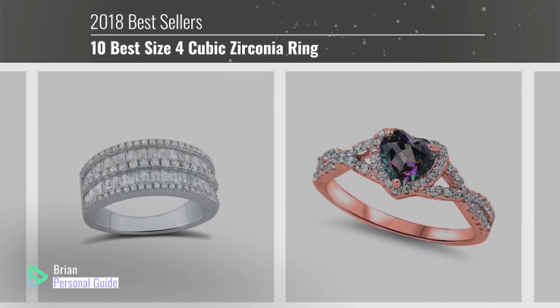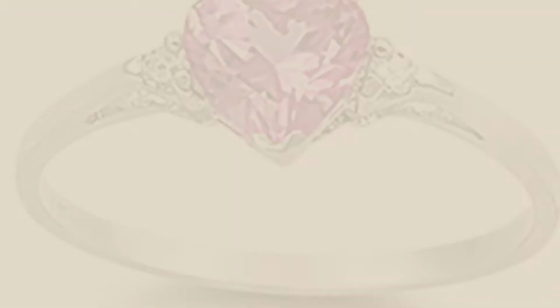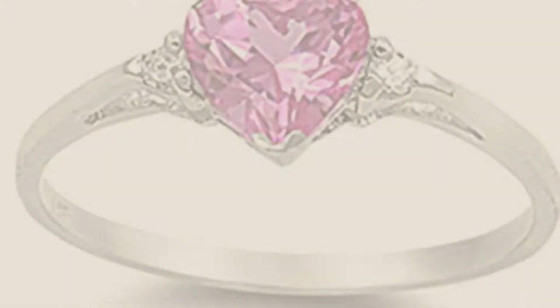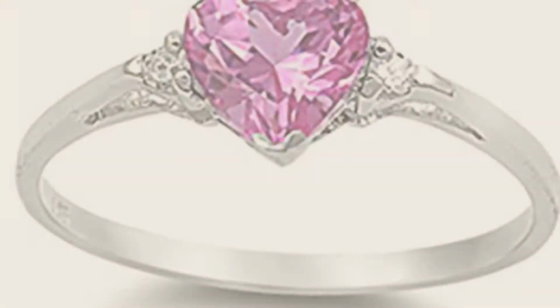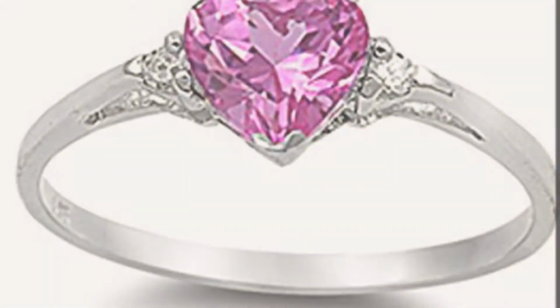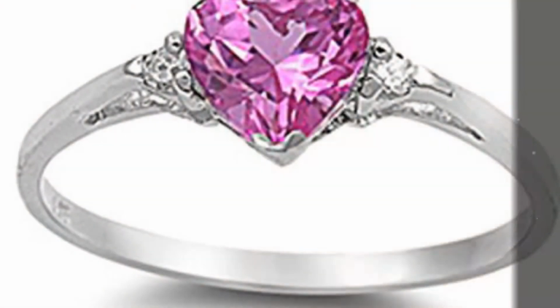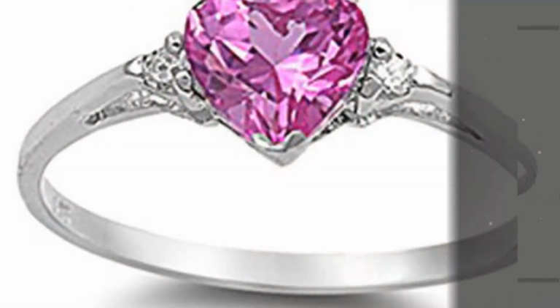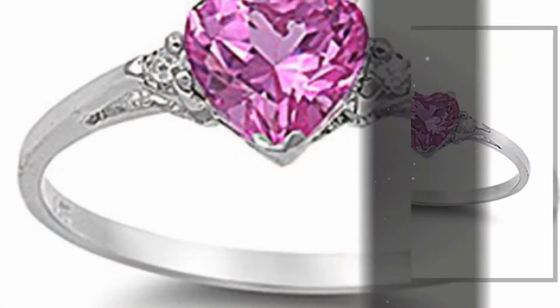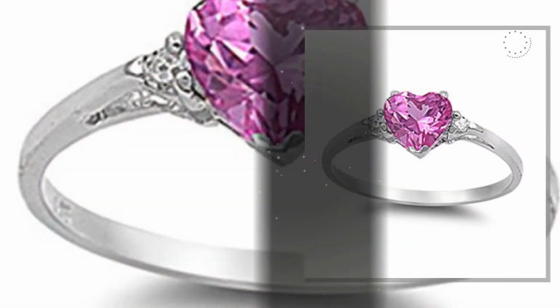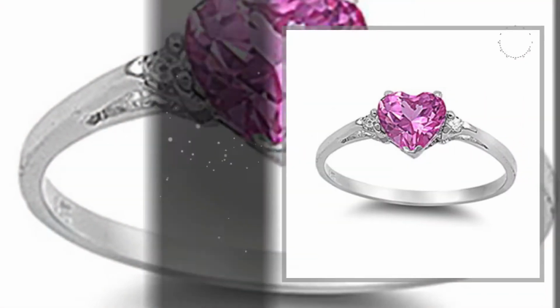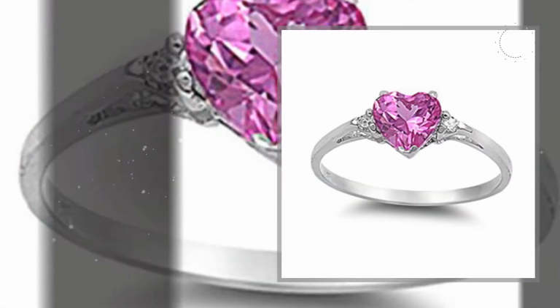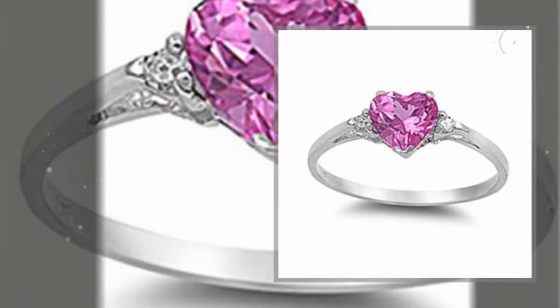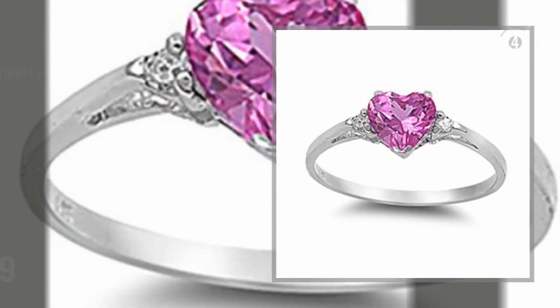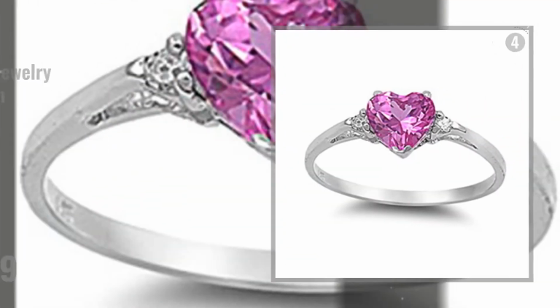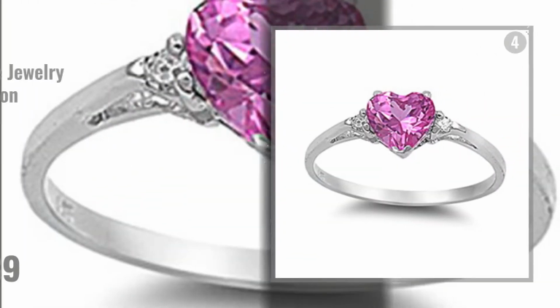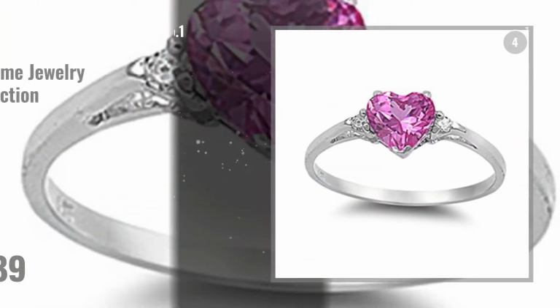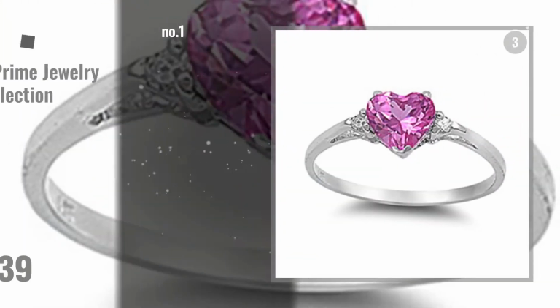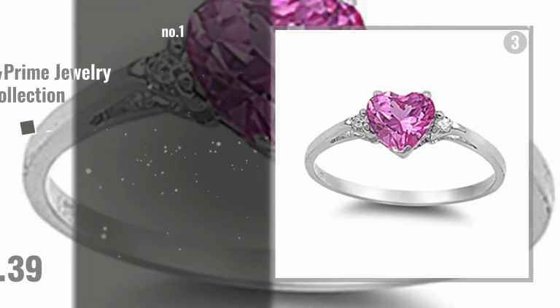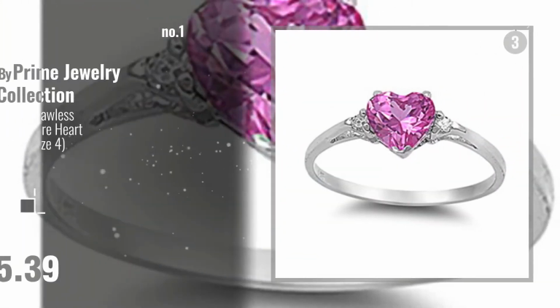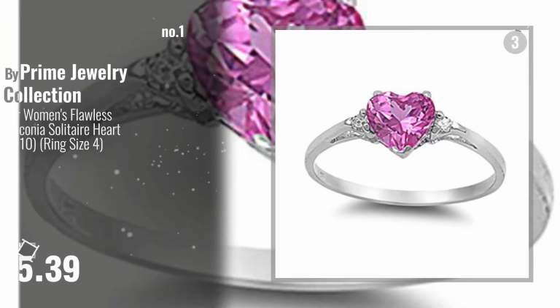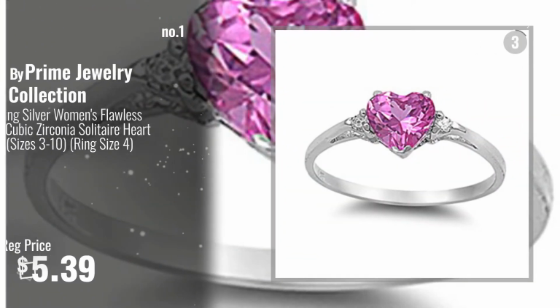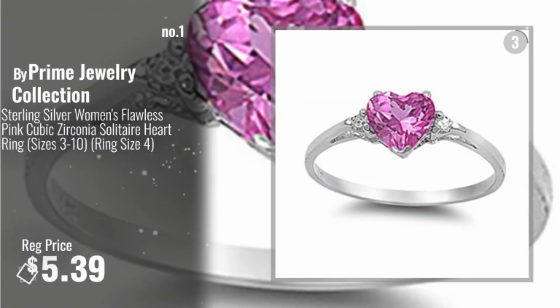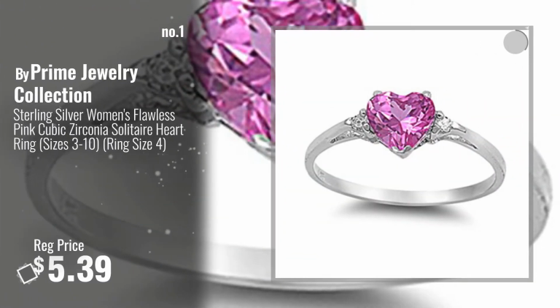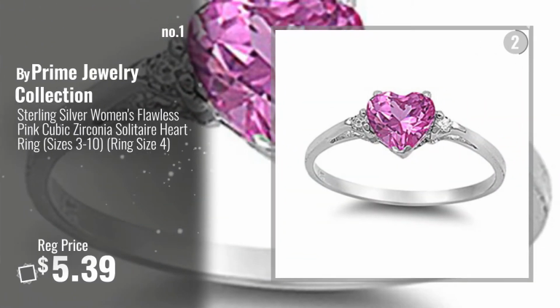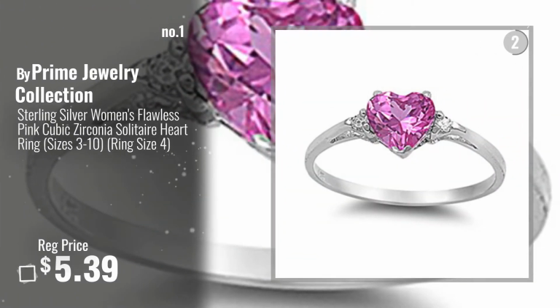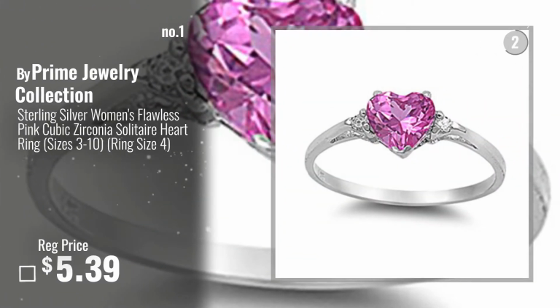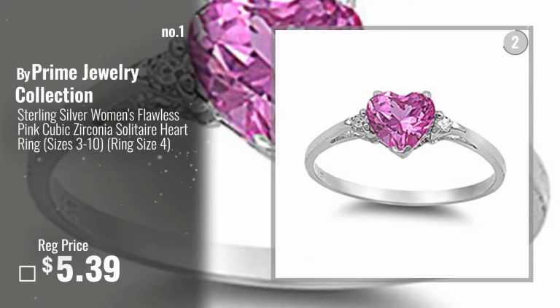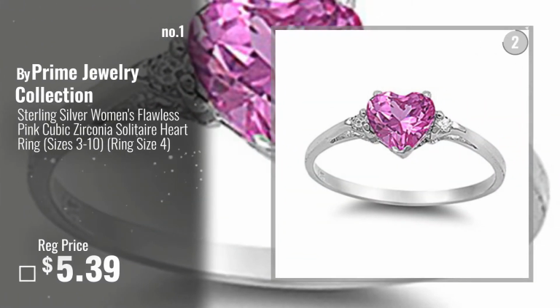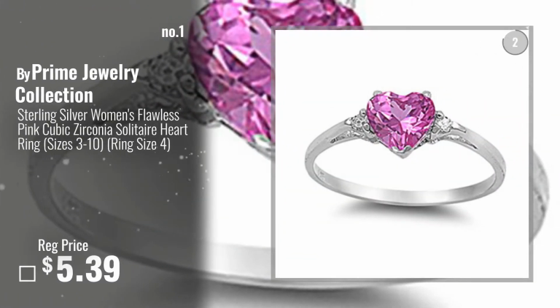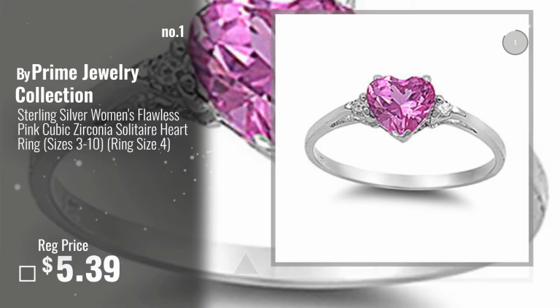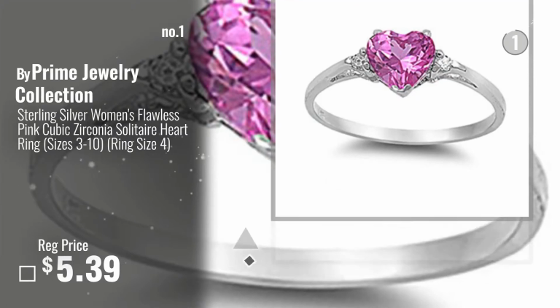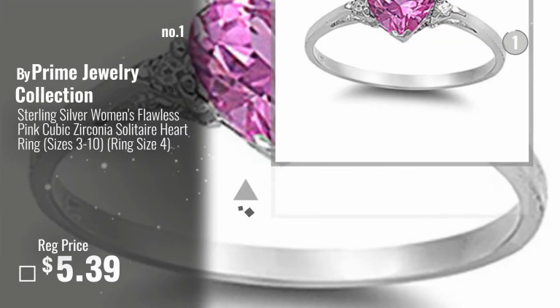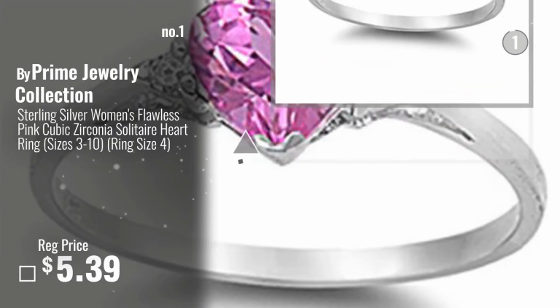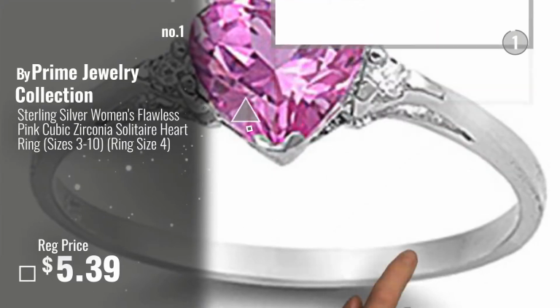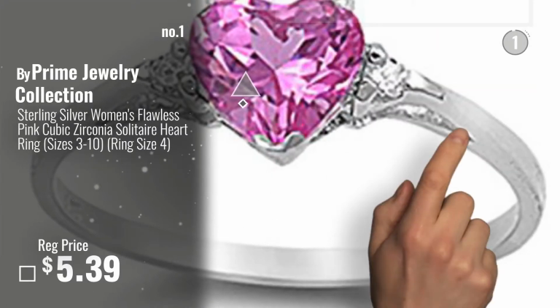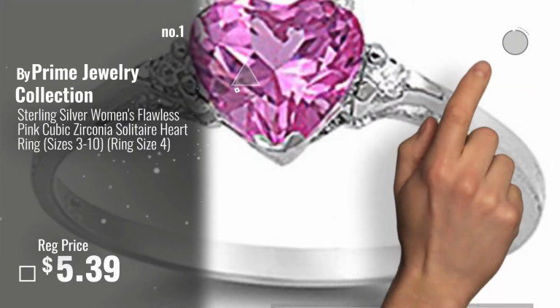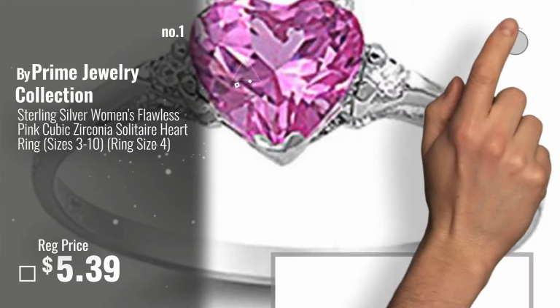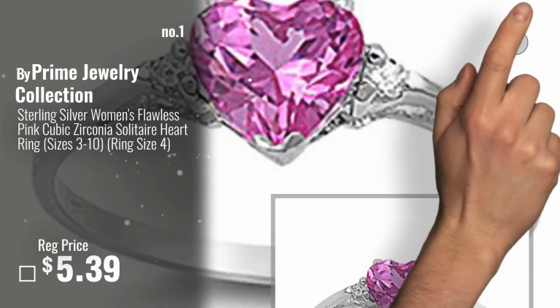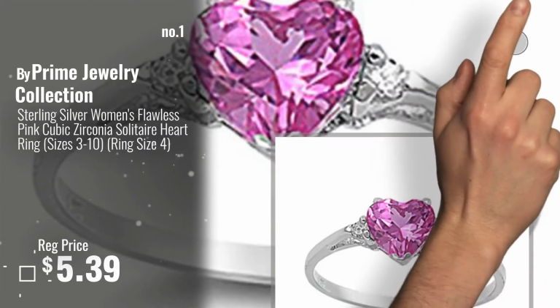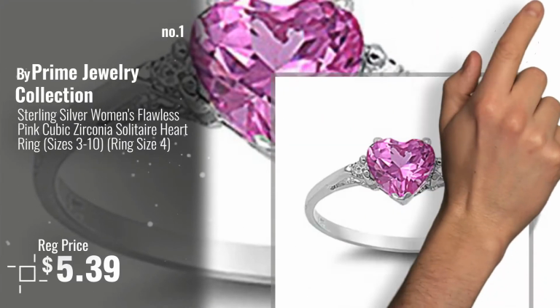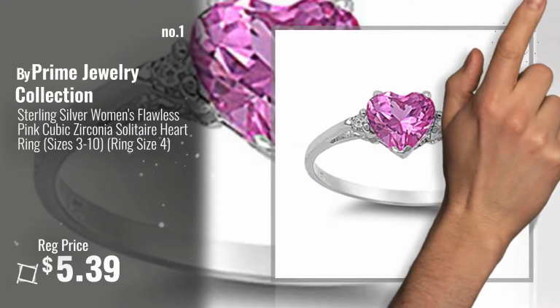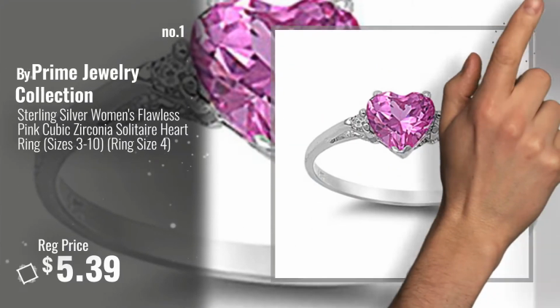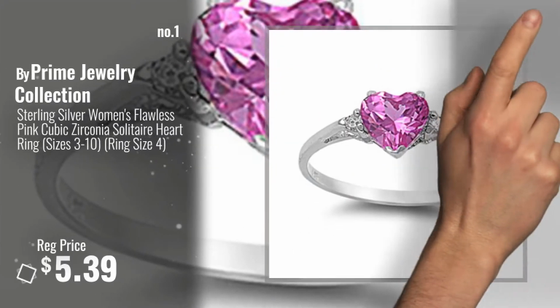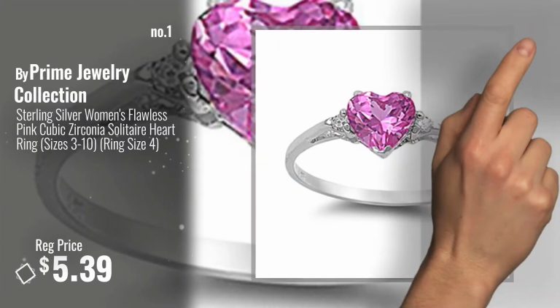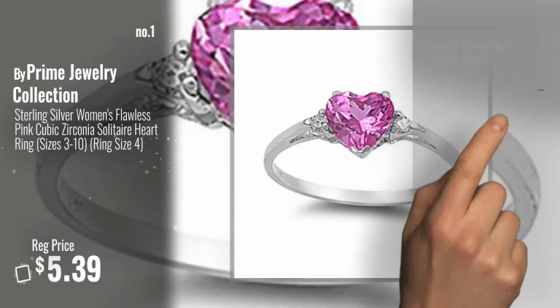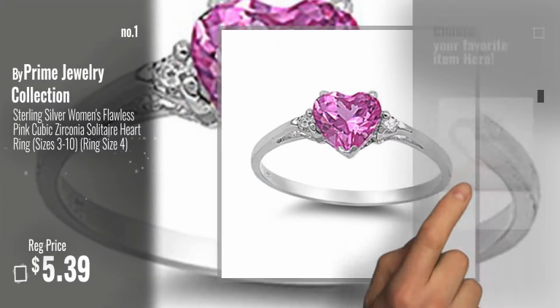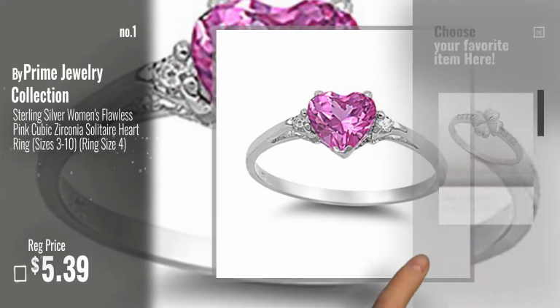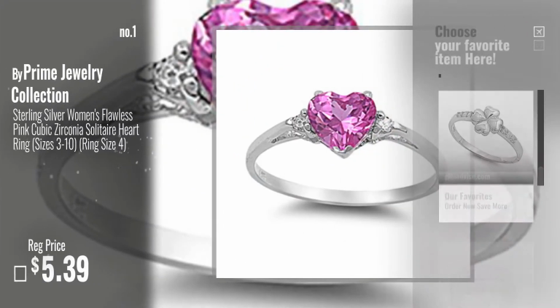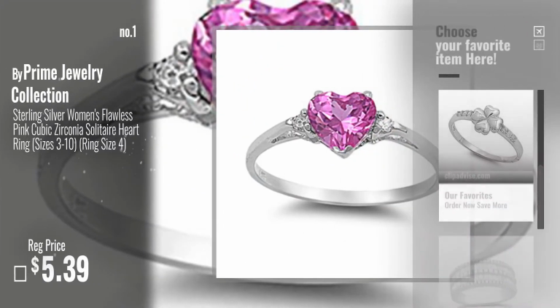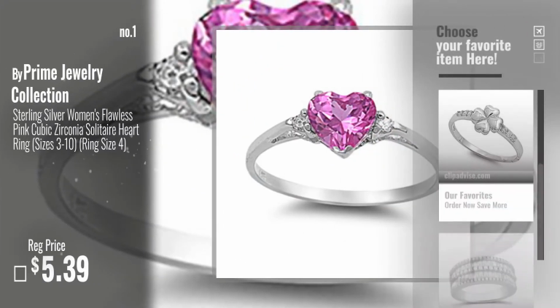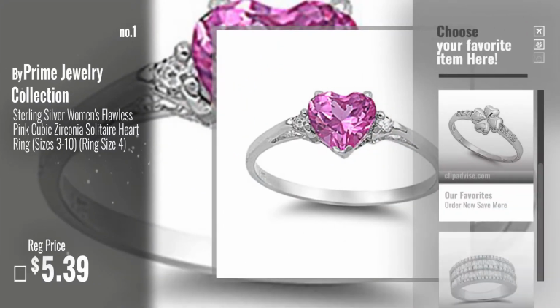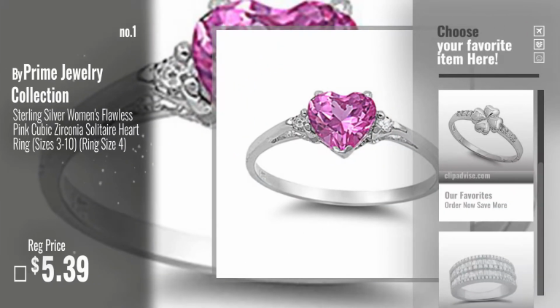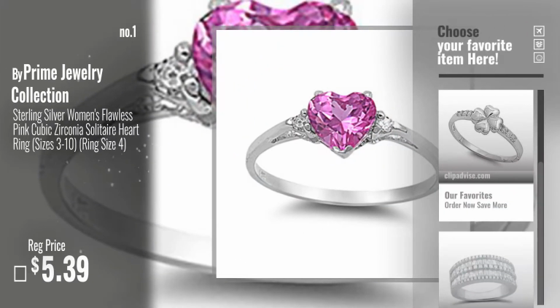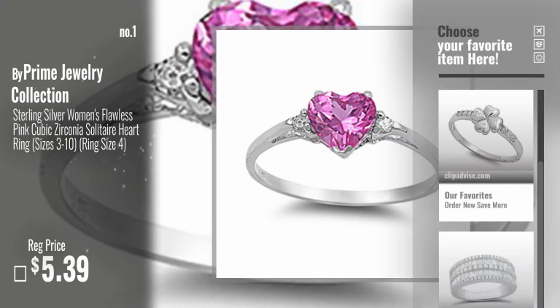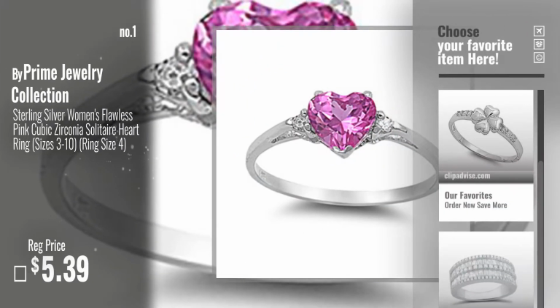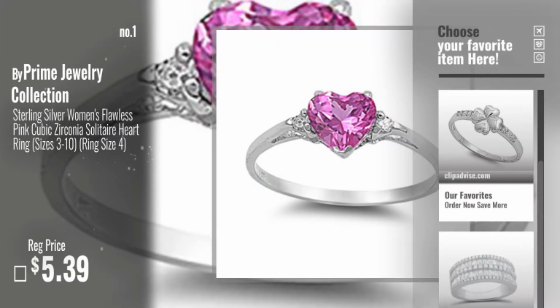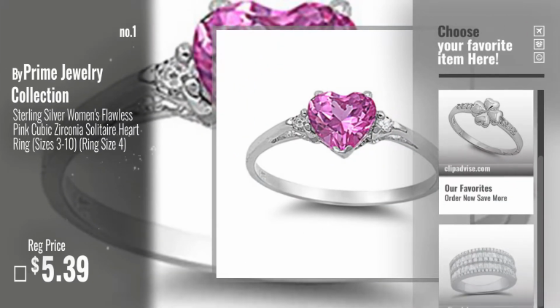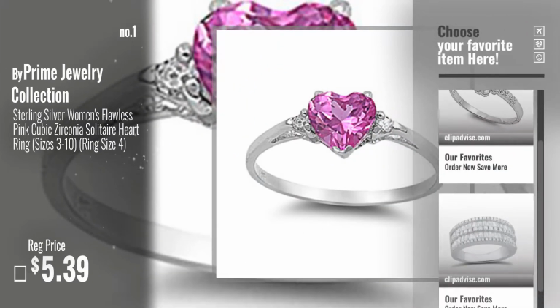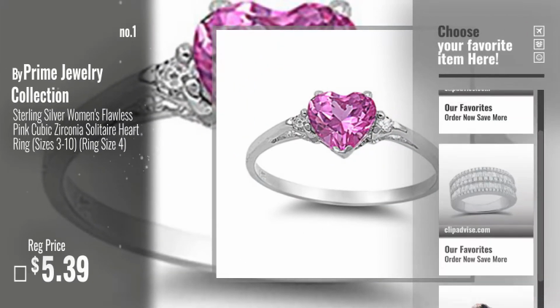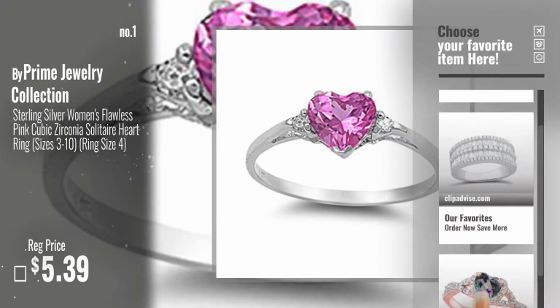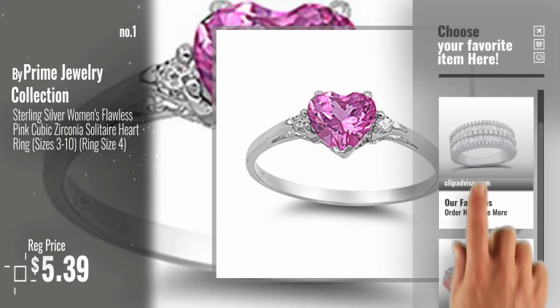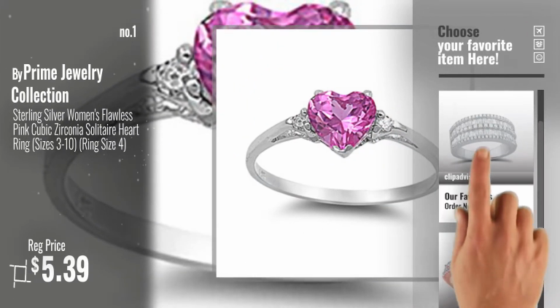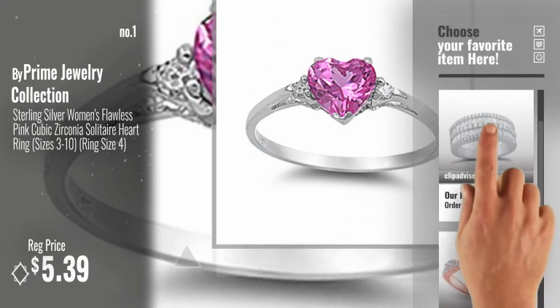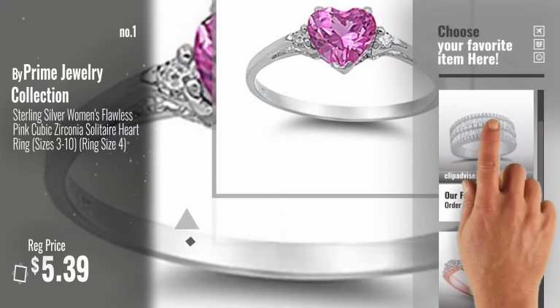Number 1, Best Seller, by Prime Jewelry Collection. Watch this video and choose your favorite.